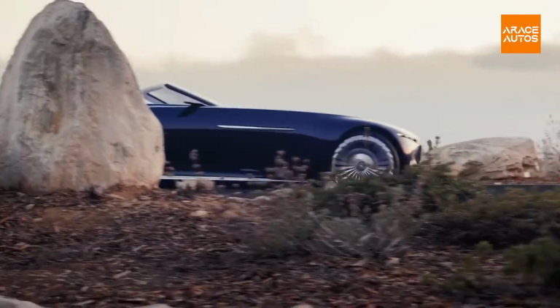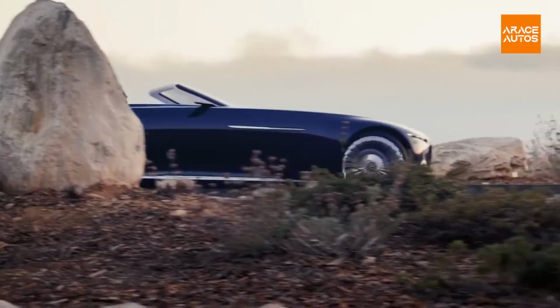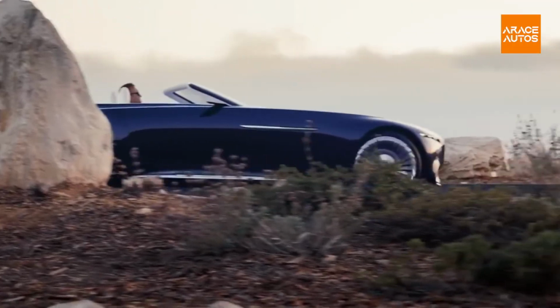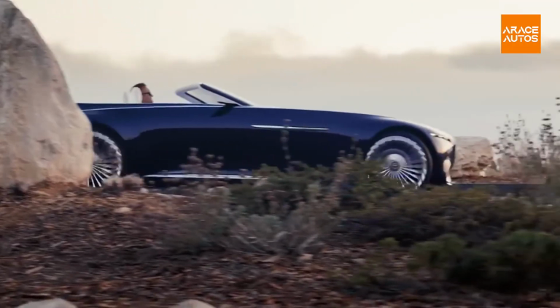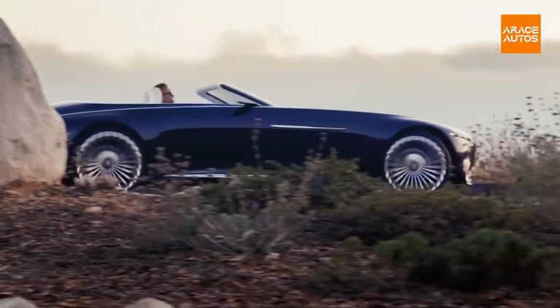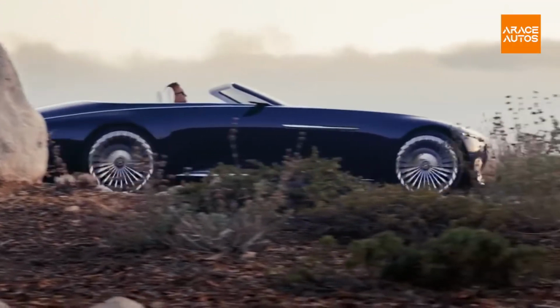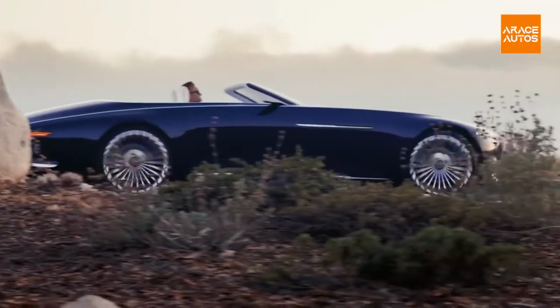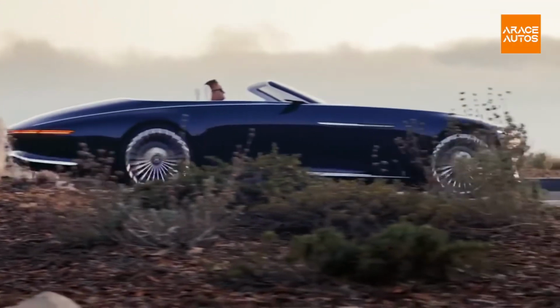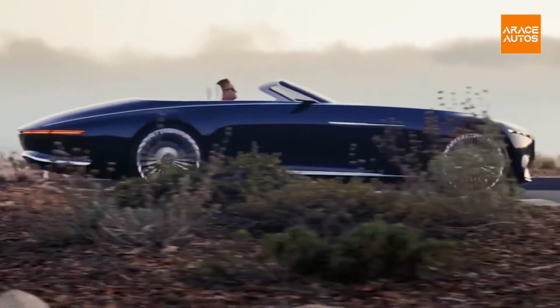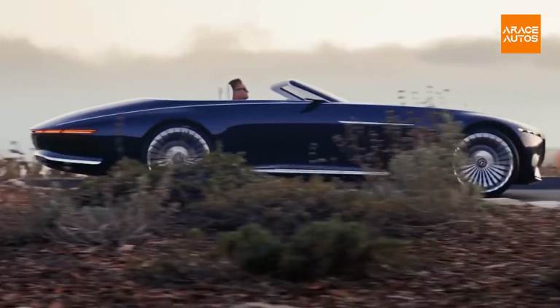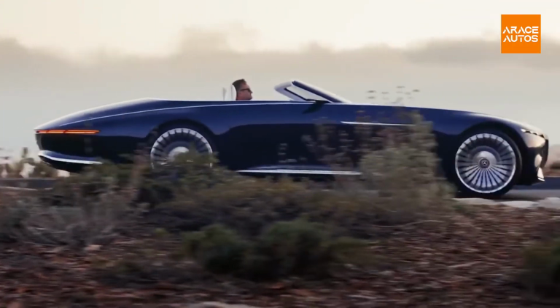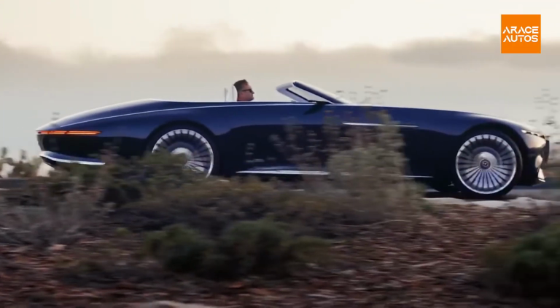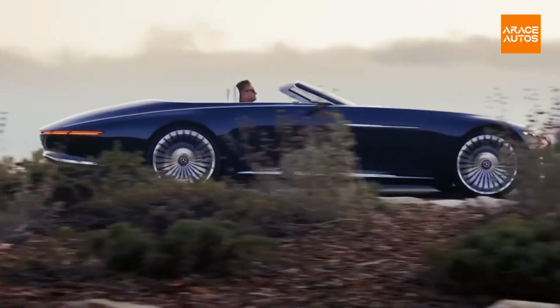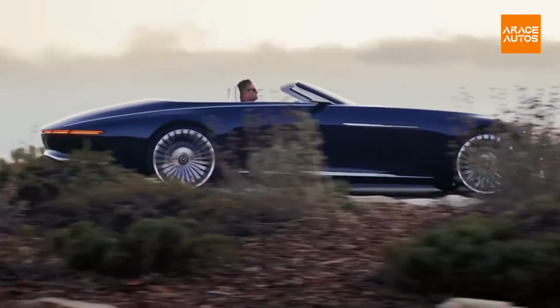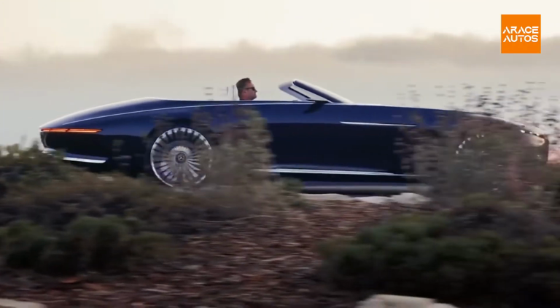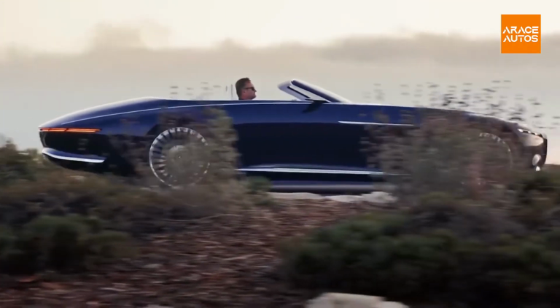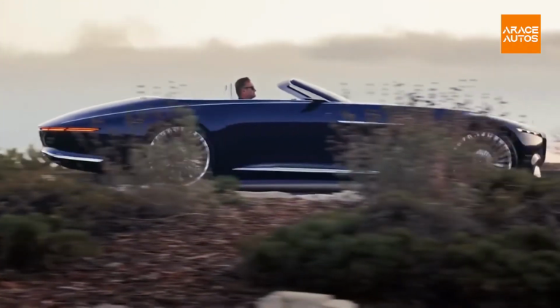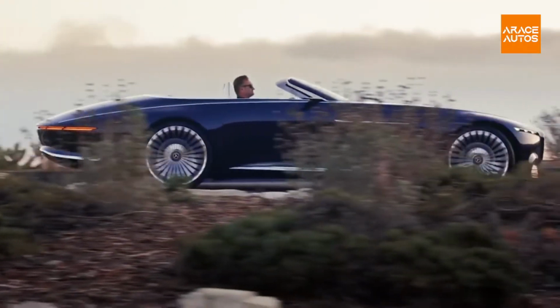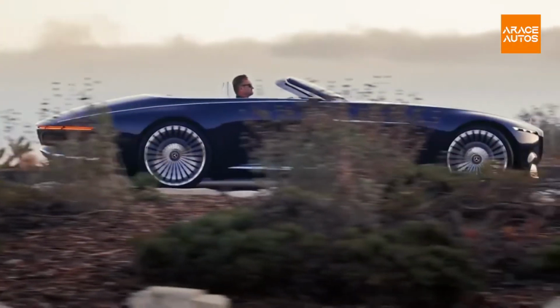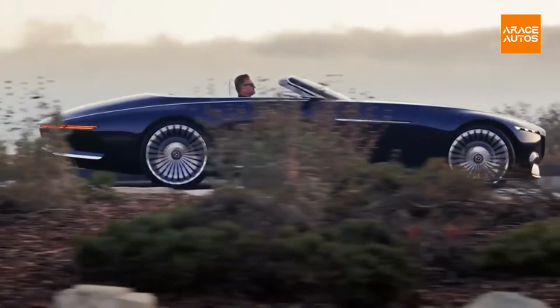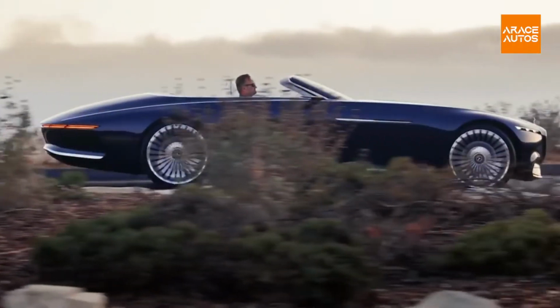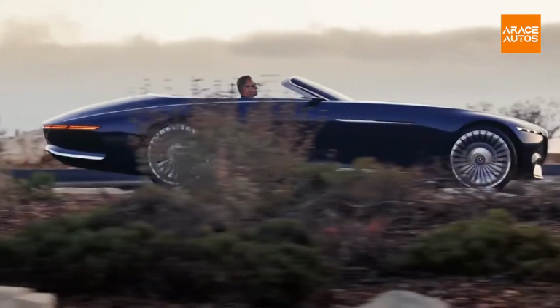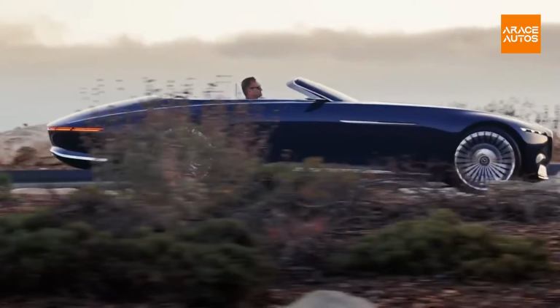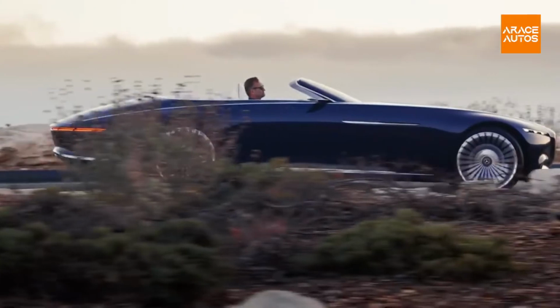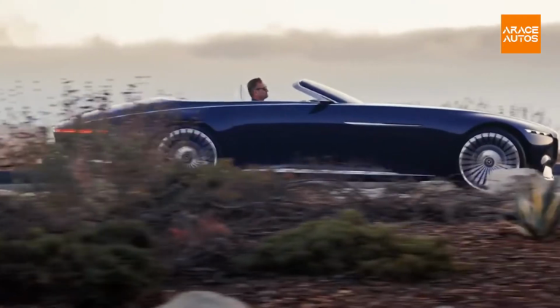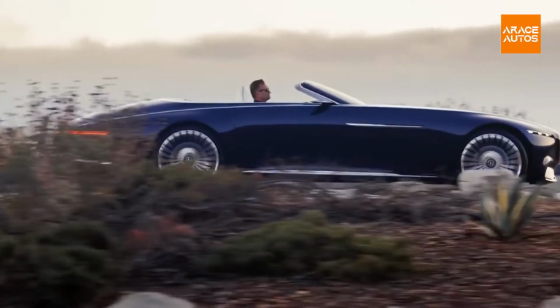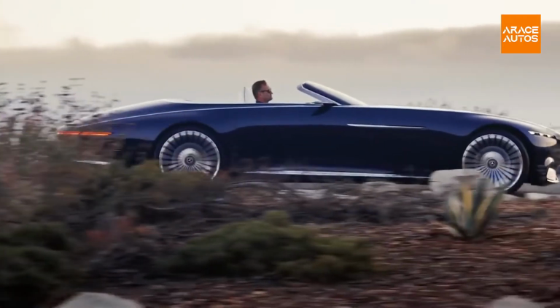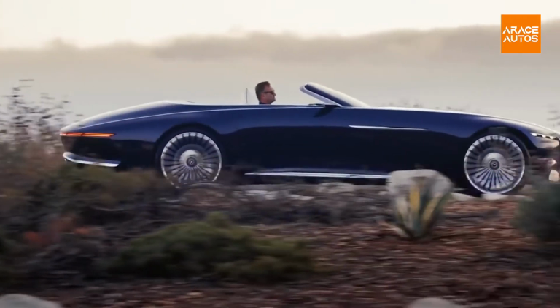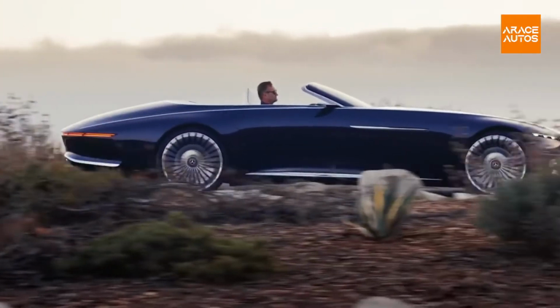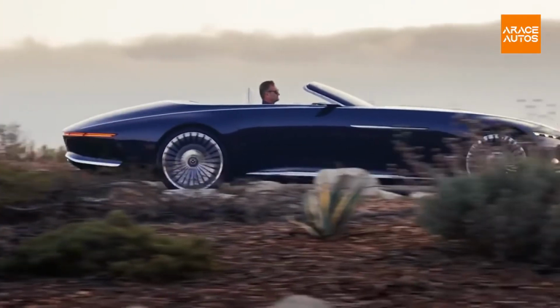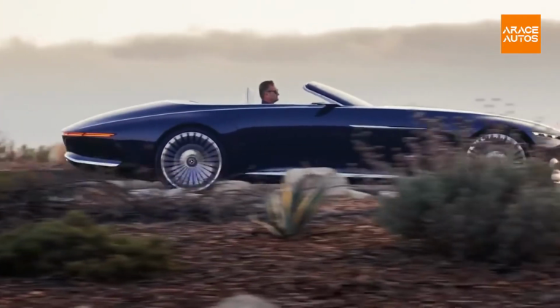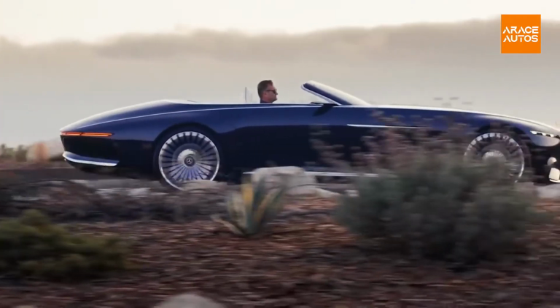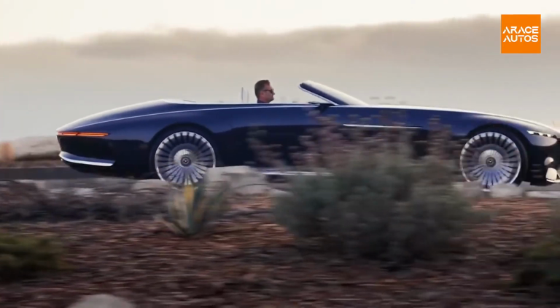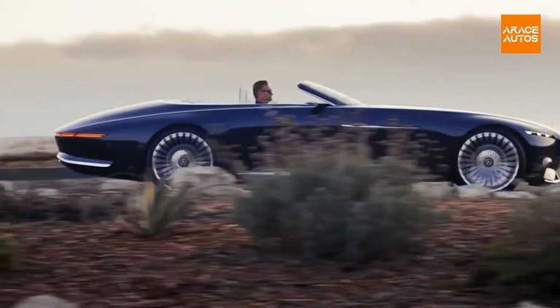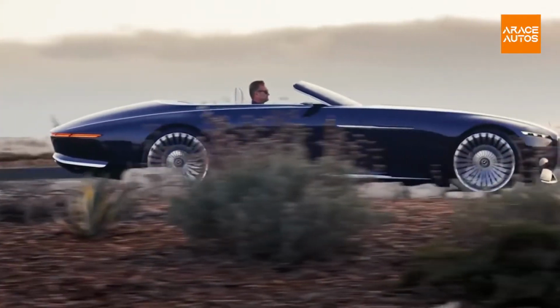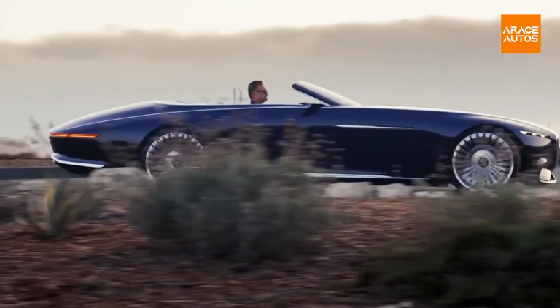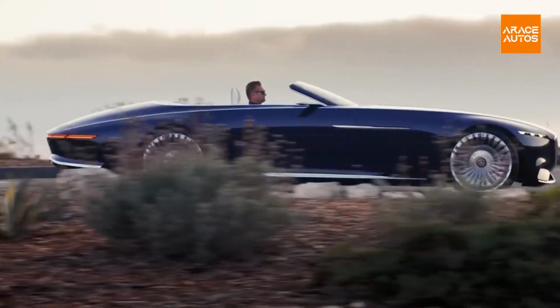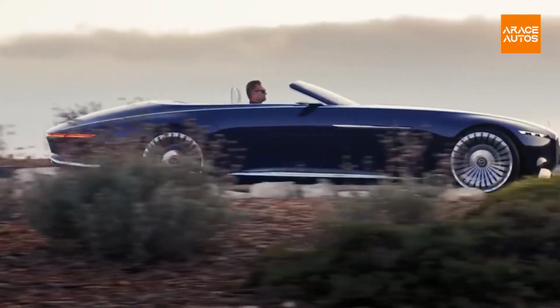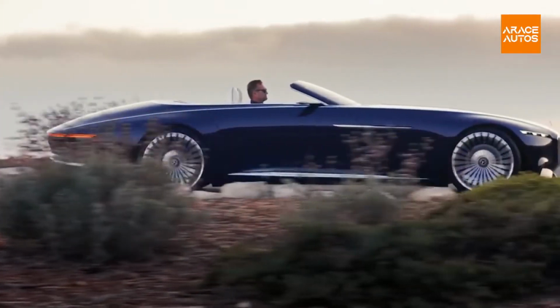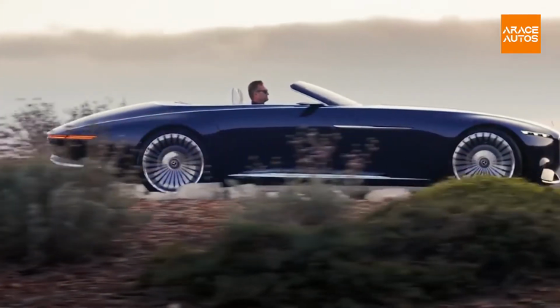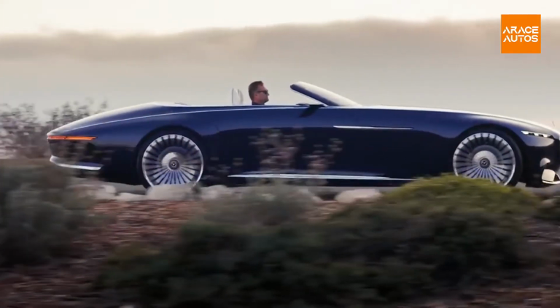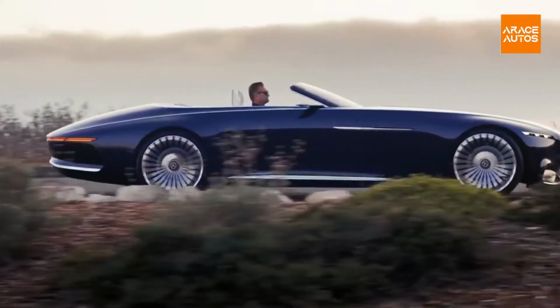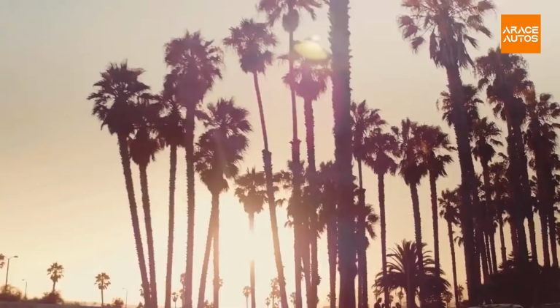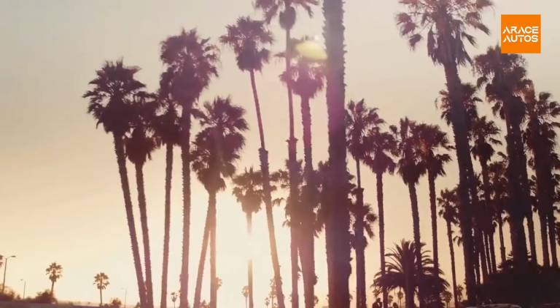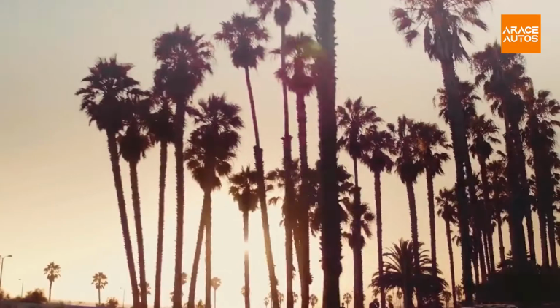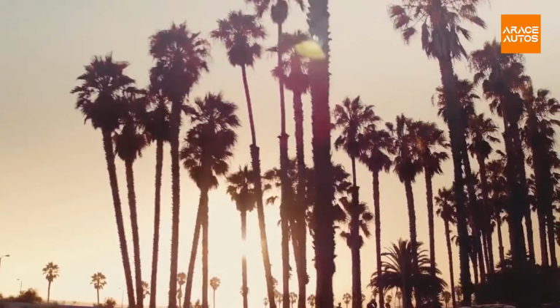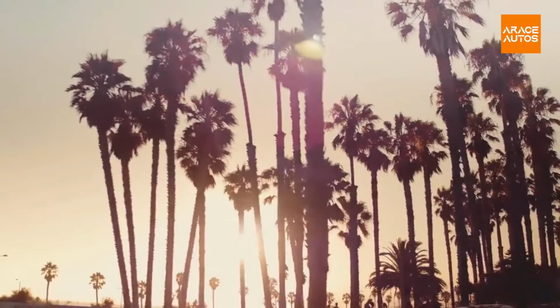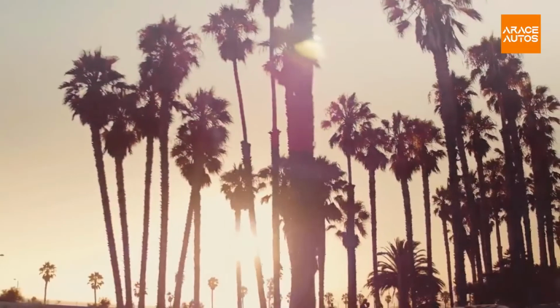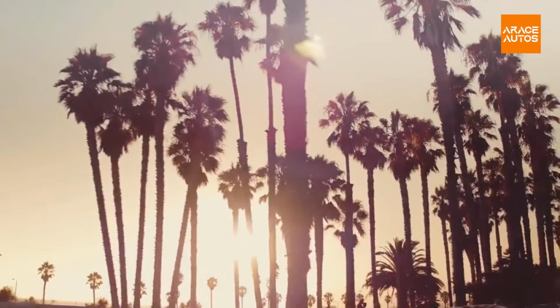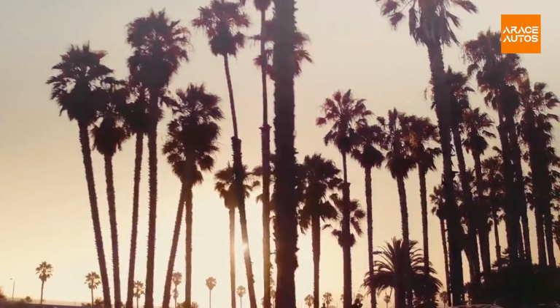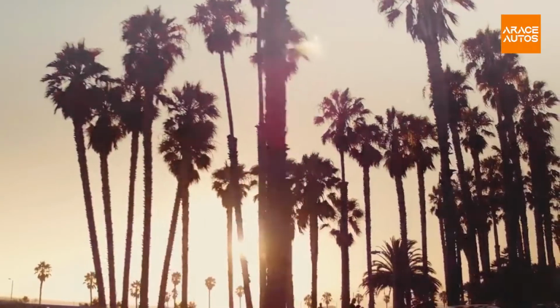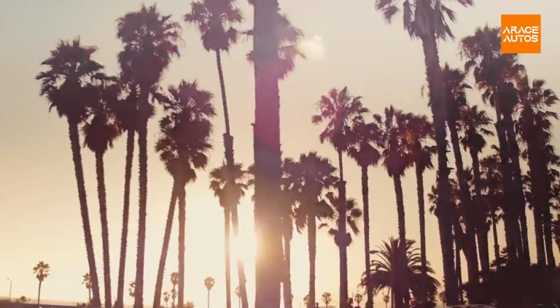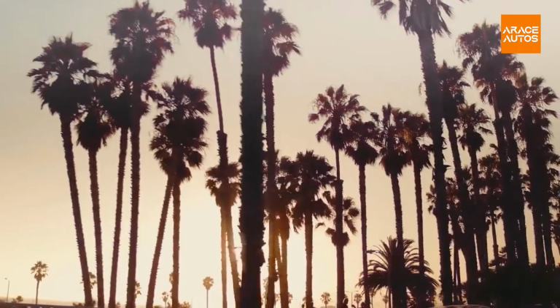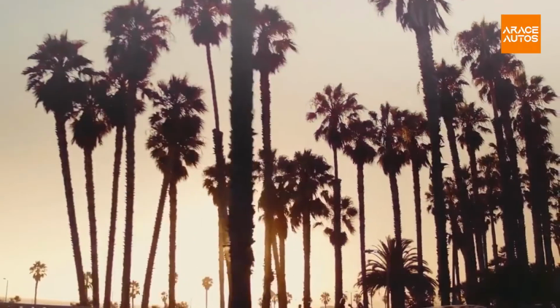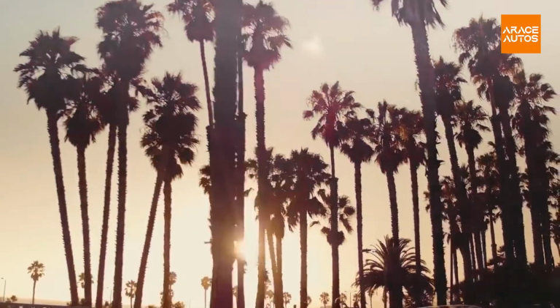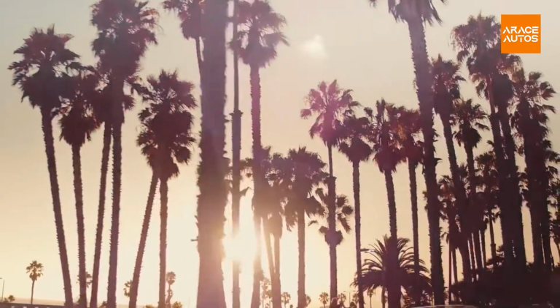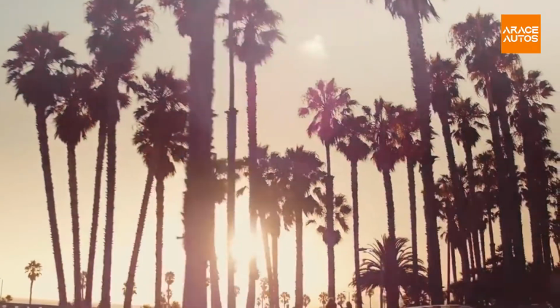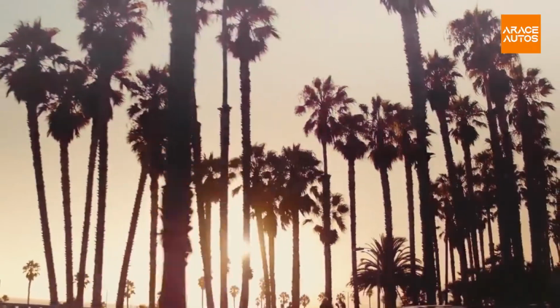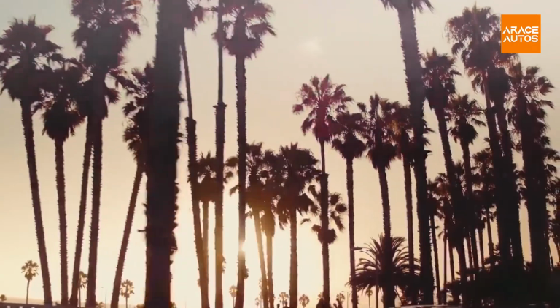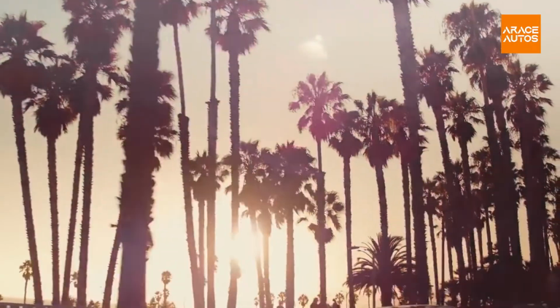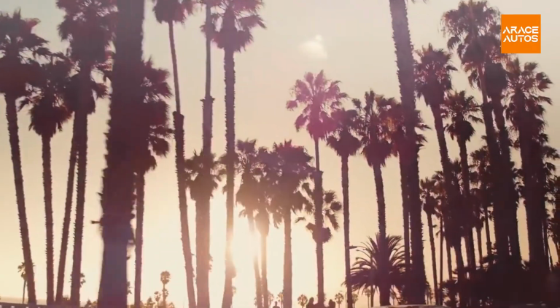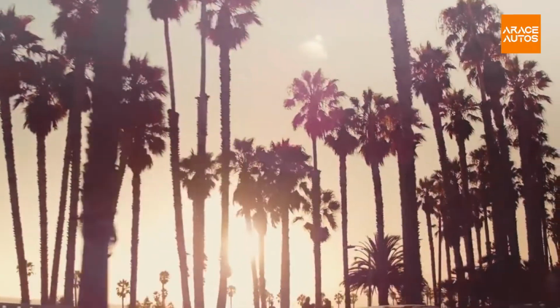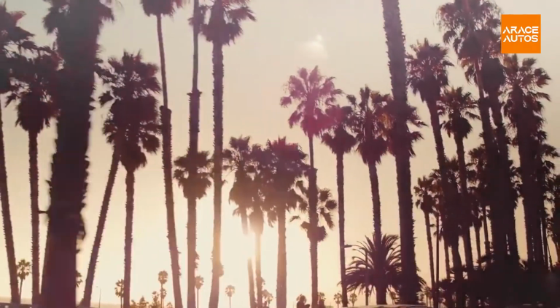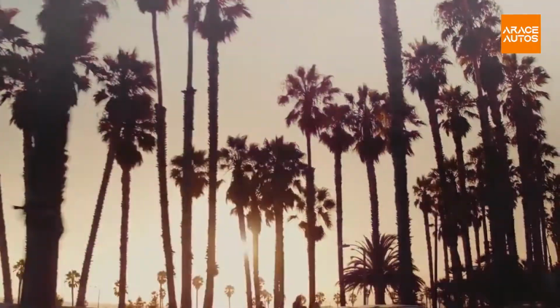The Maybach Exilero is a one-off high-performance sports car made by Stola, now part of Gliotec, in collaboration with Daimler.